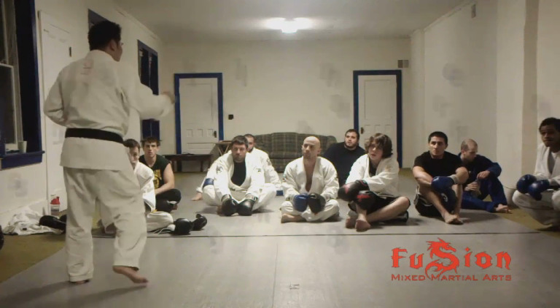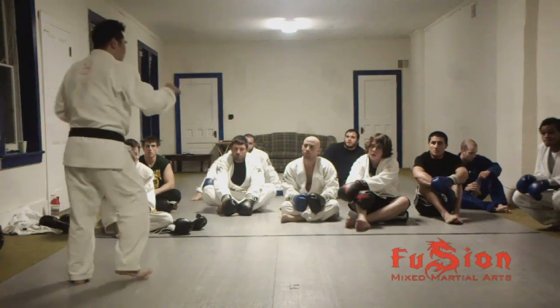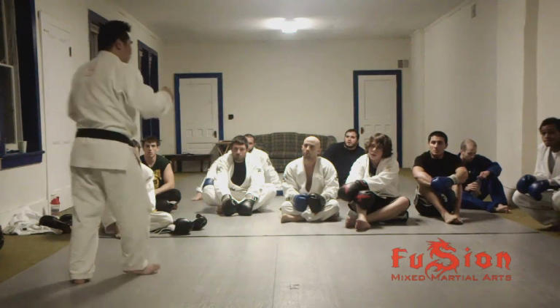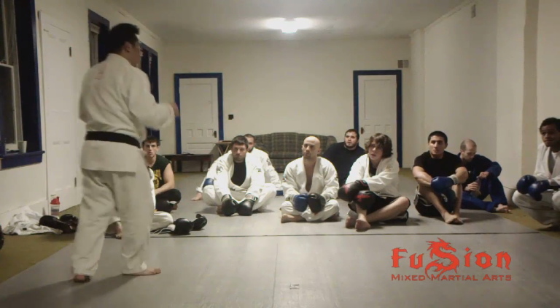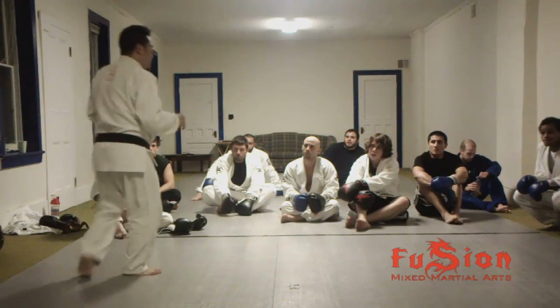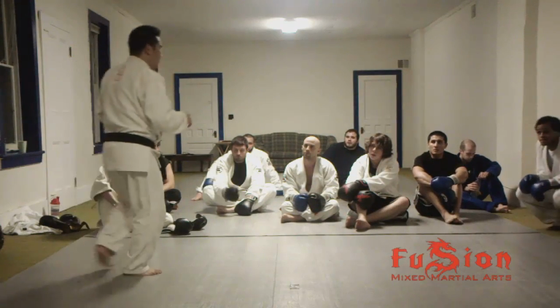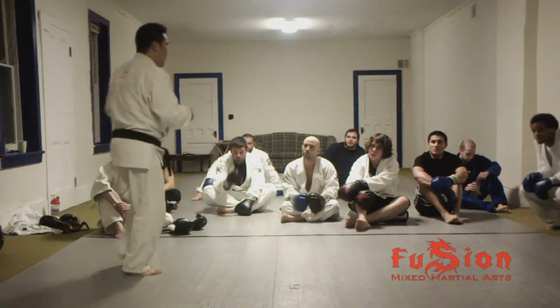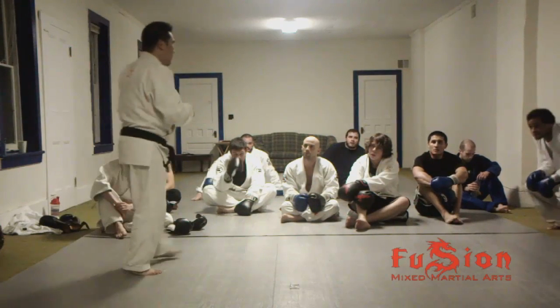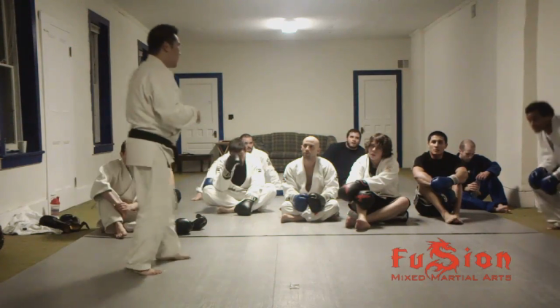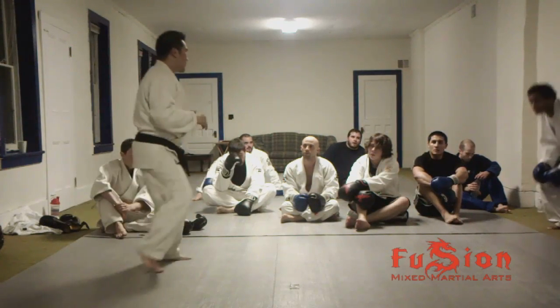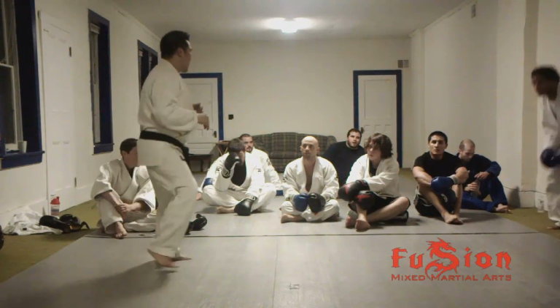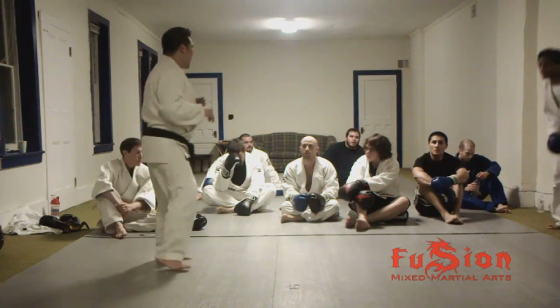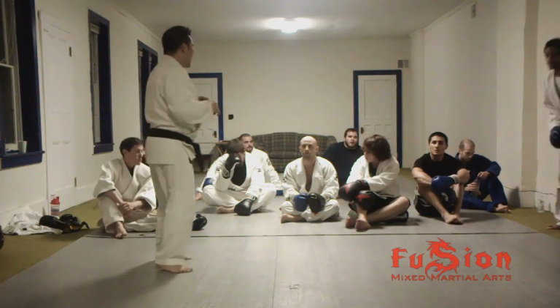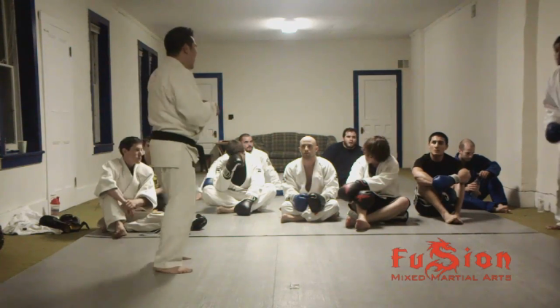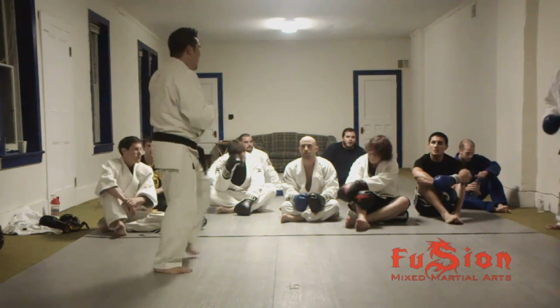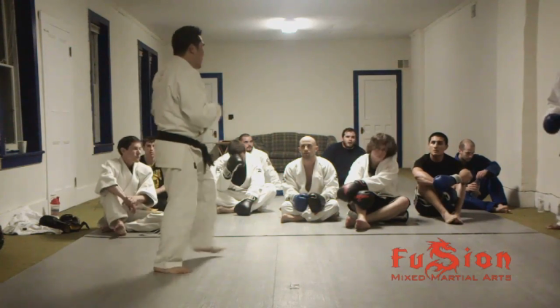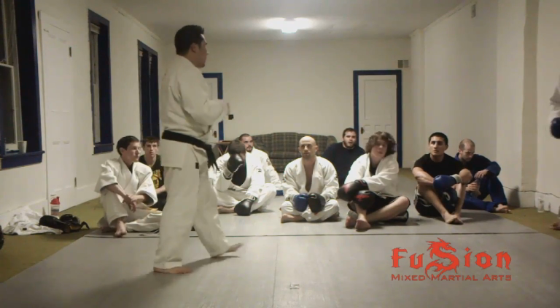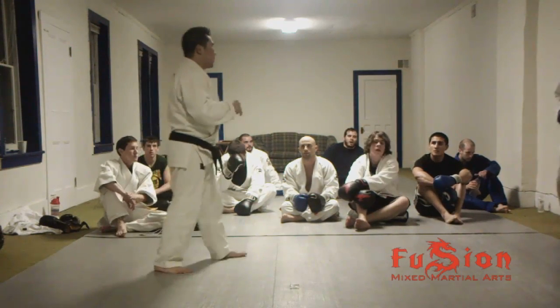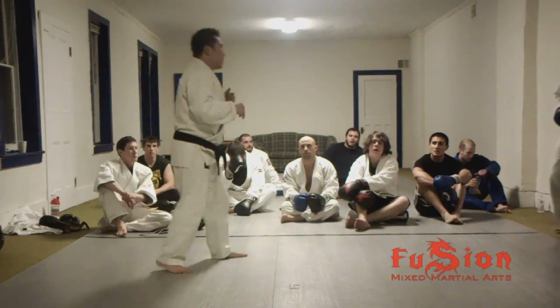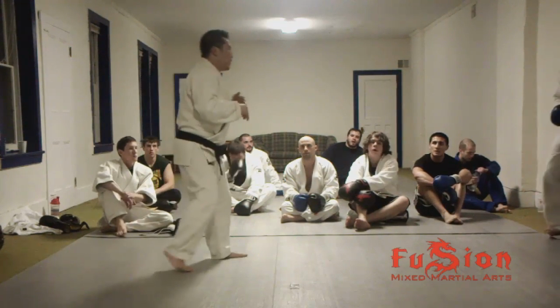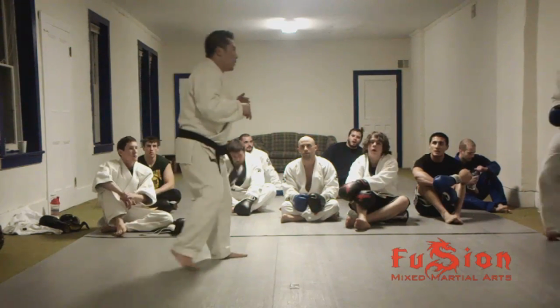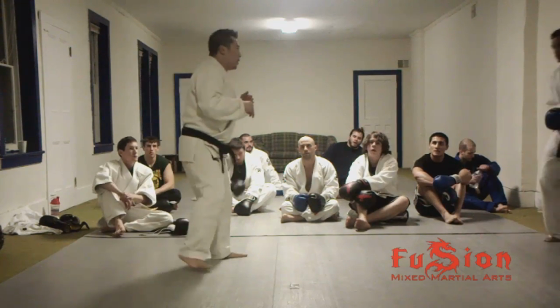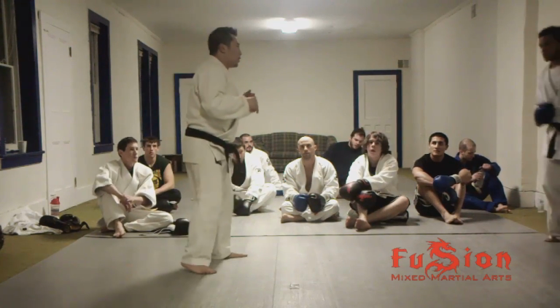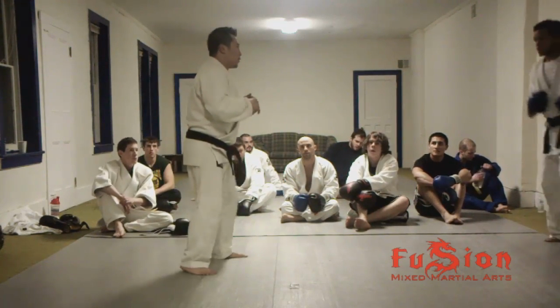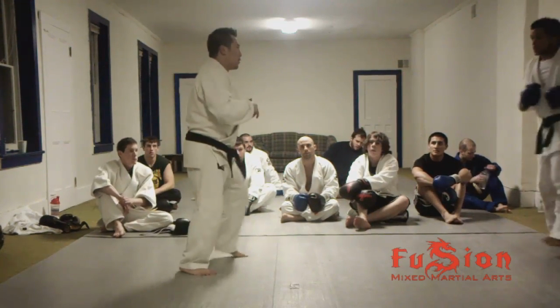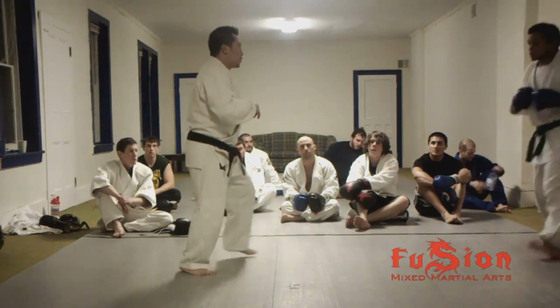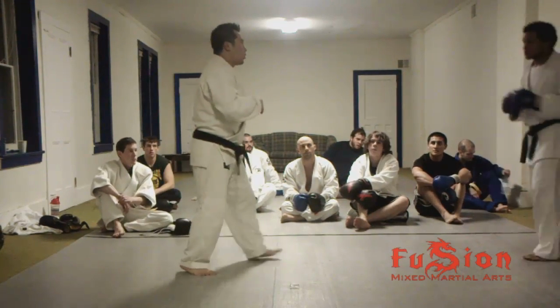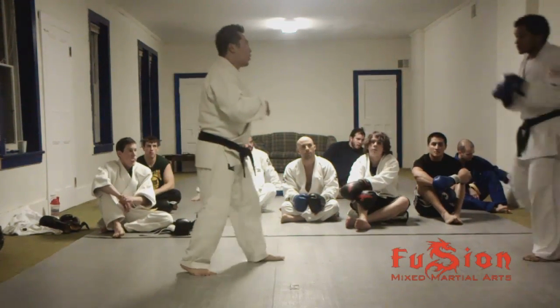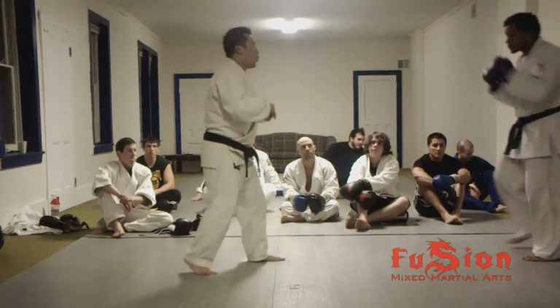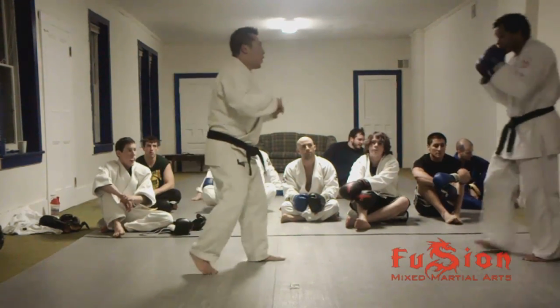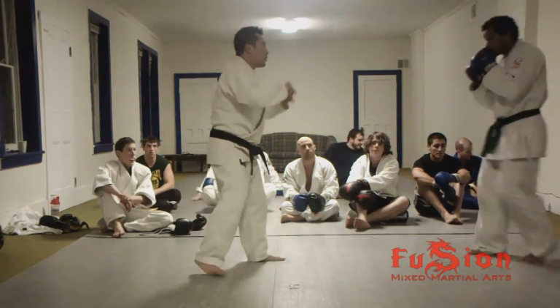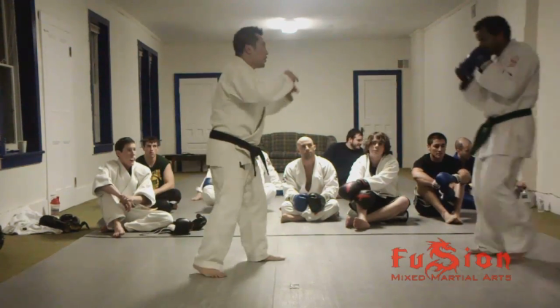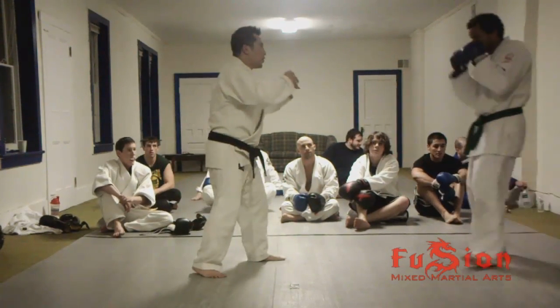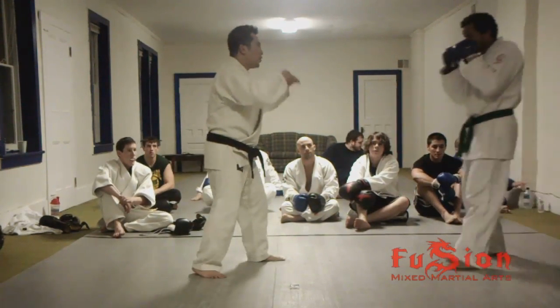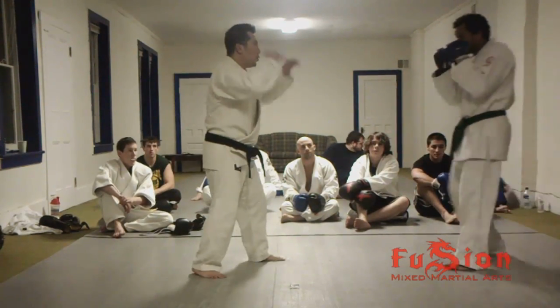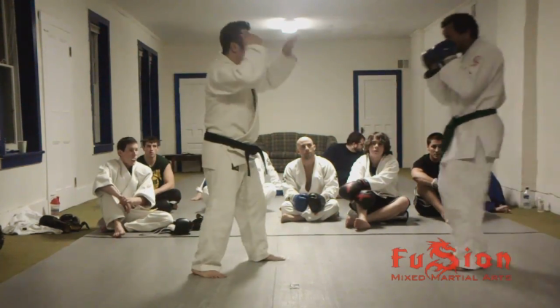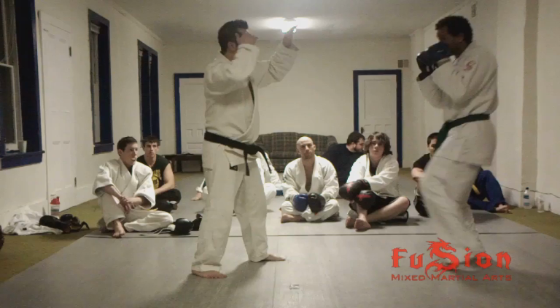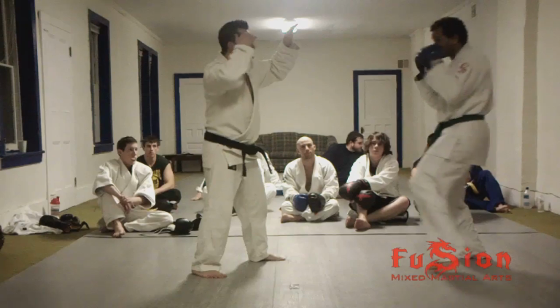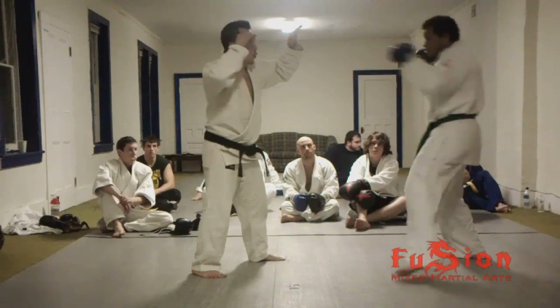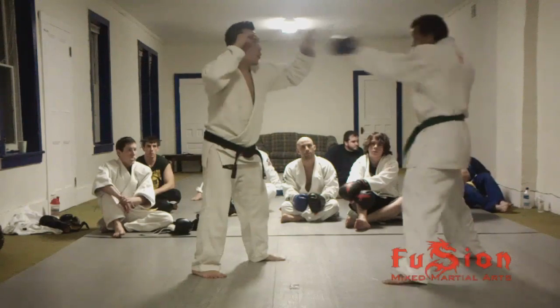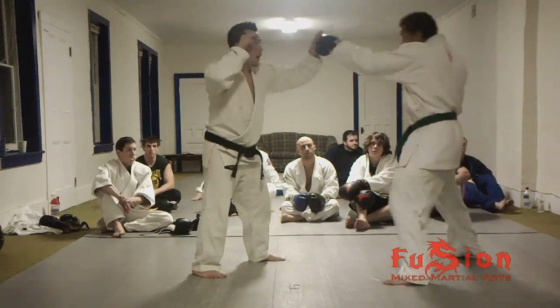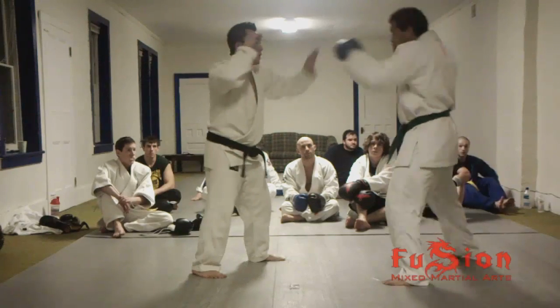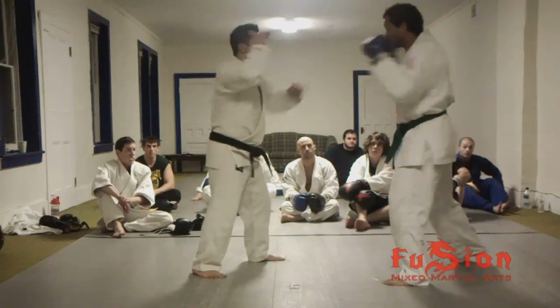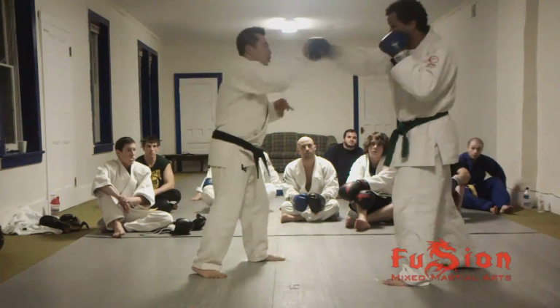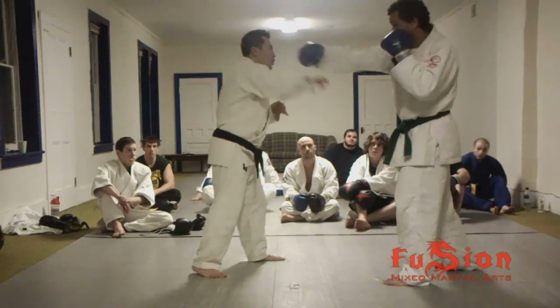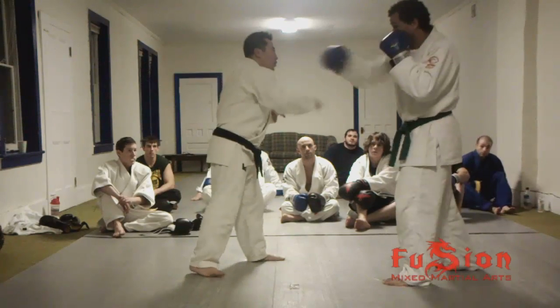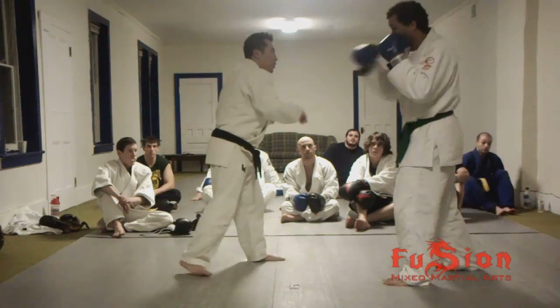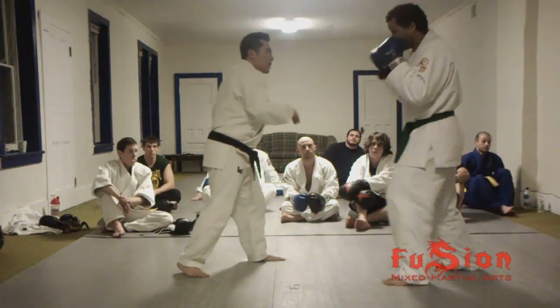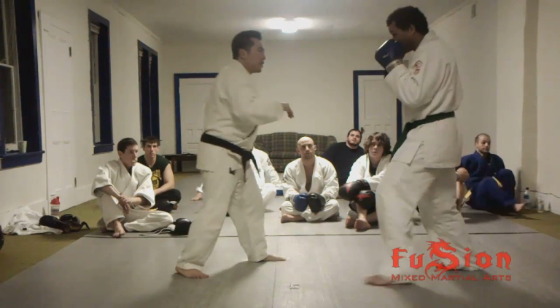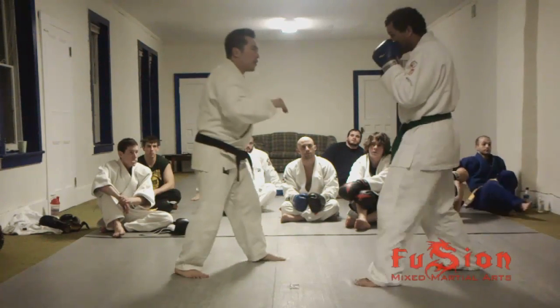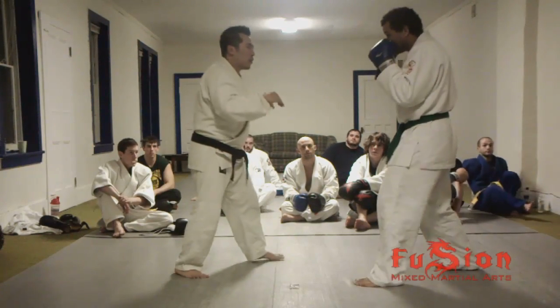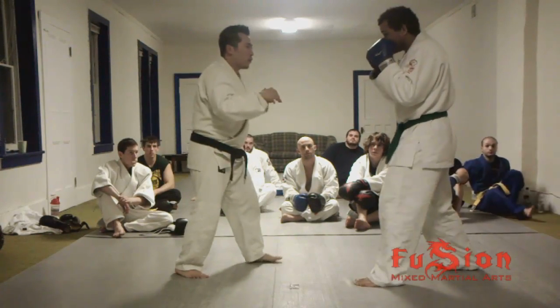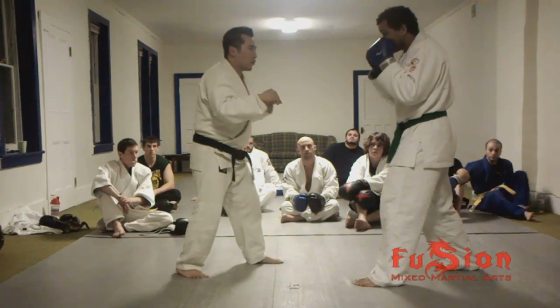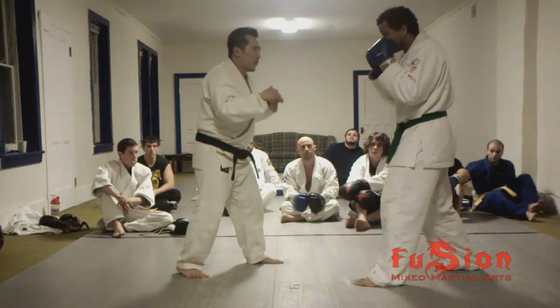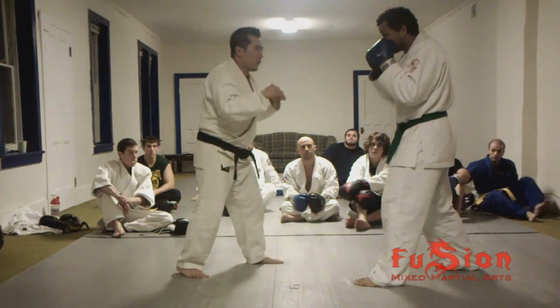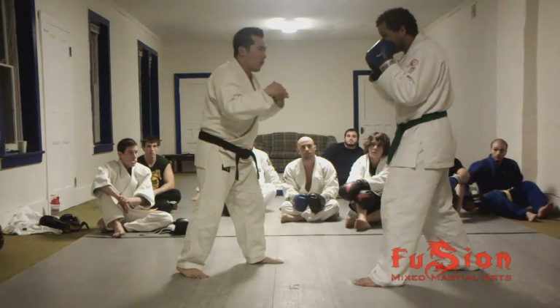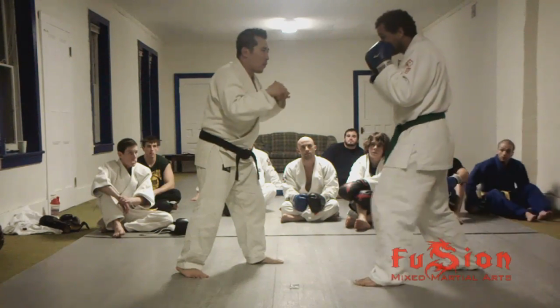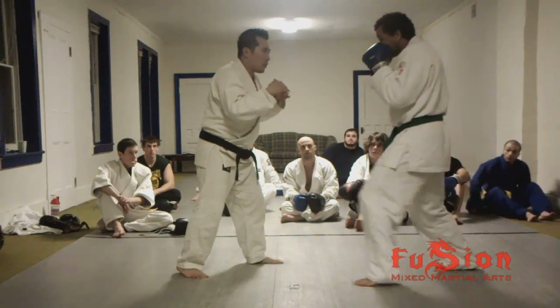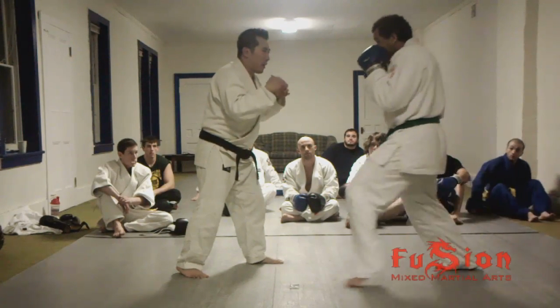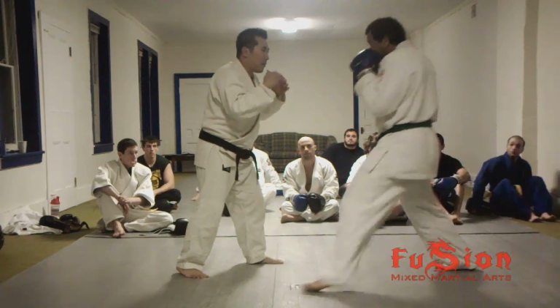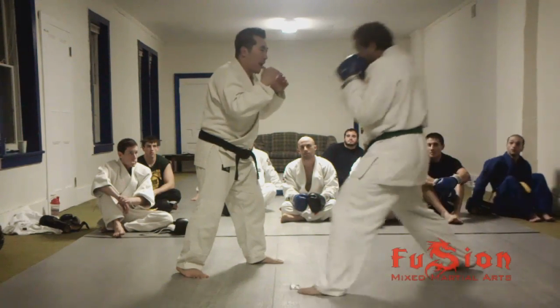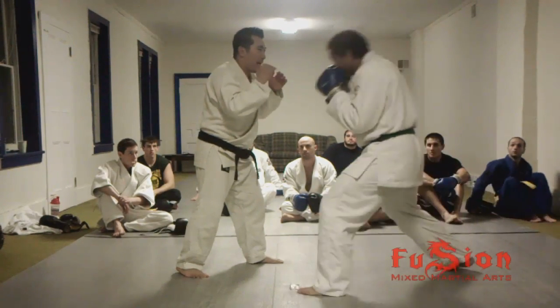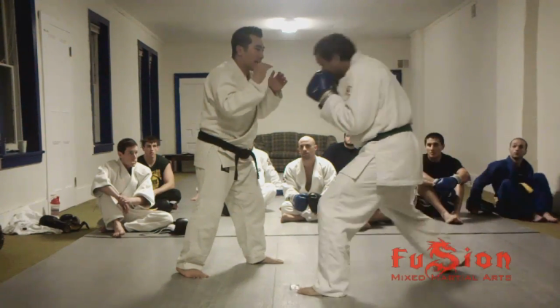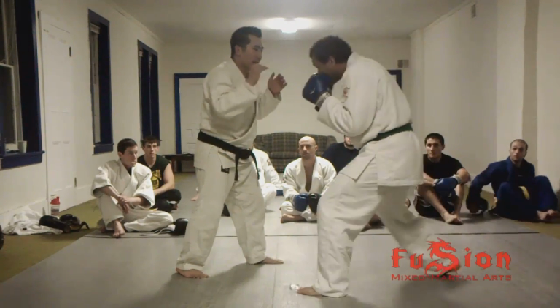Let me roll it down for a second. He's going to go one, two, one, two, then he's going to go three, four to my body. Go ahead.